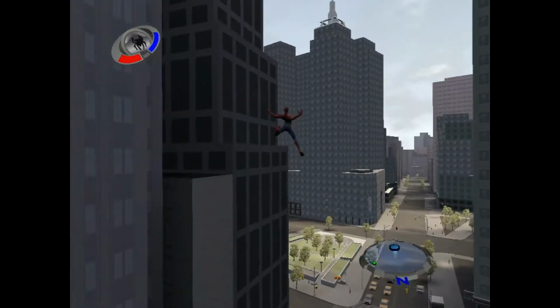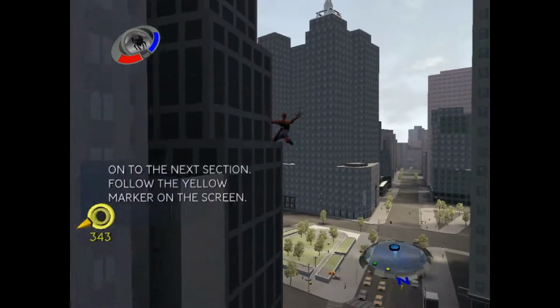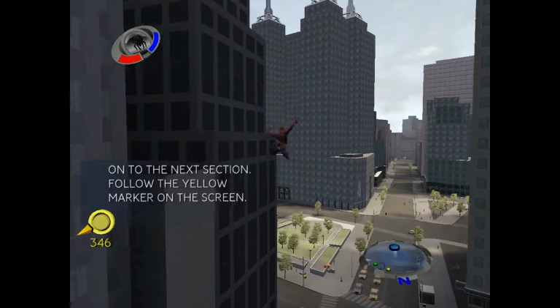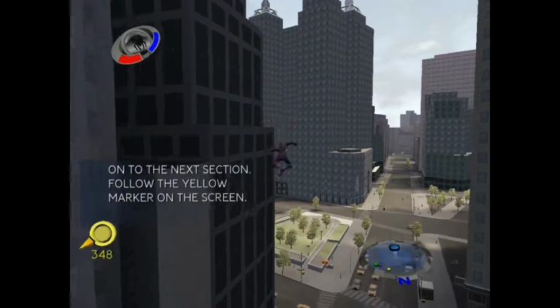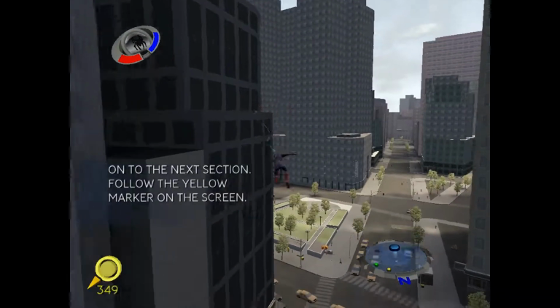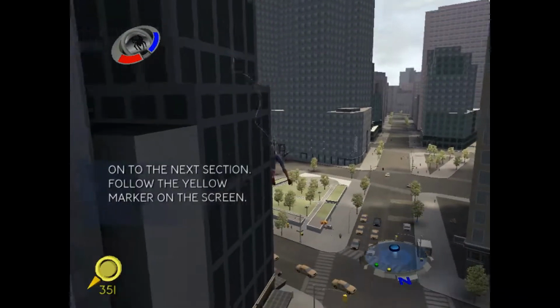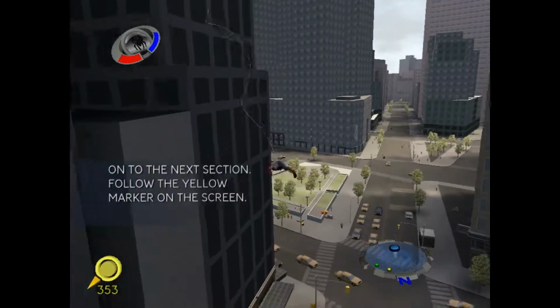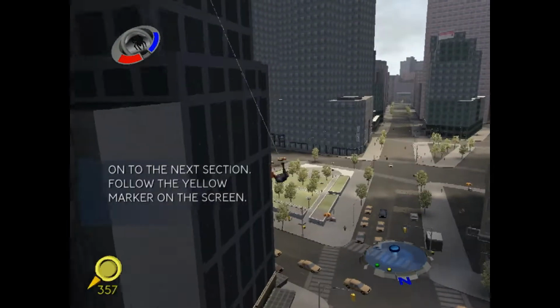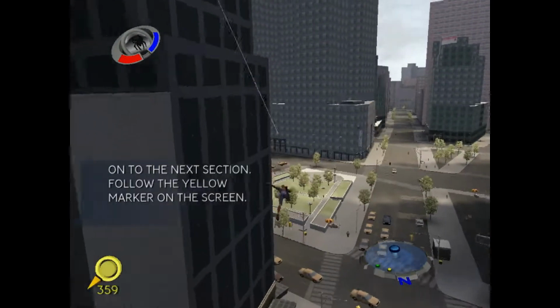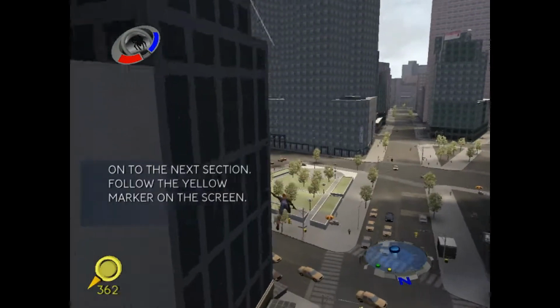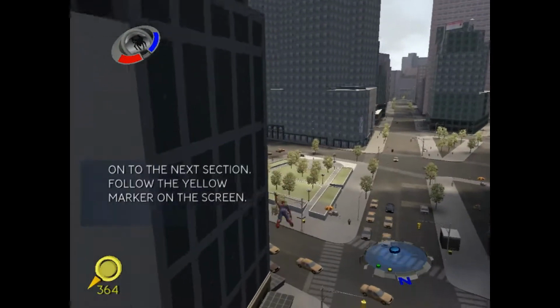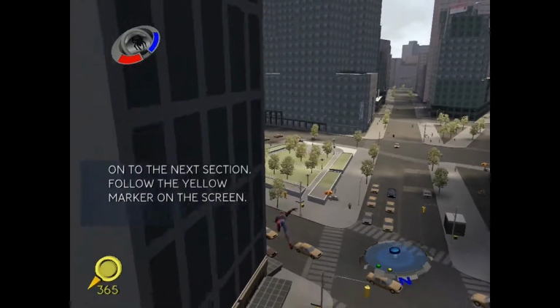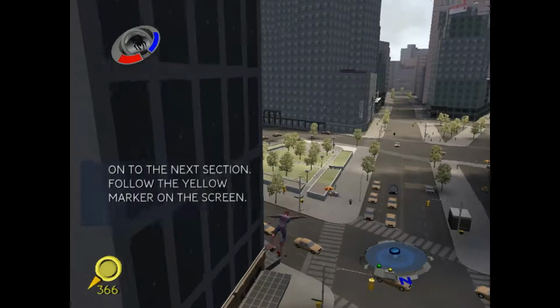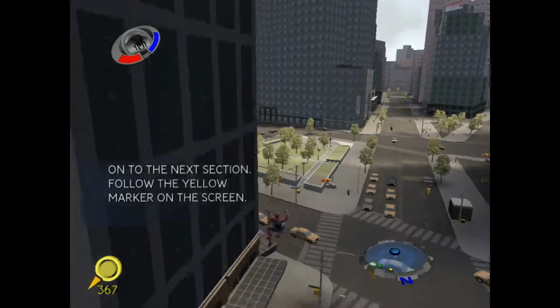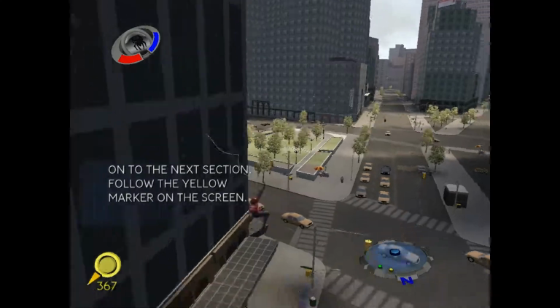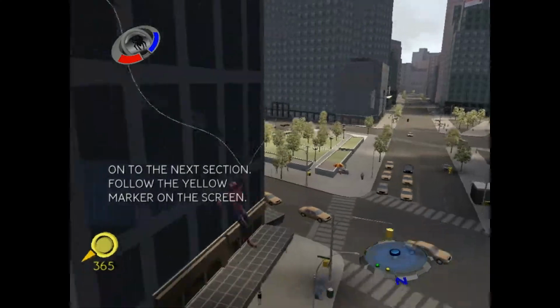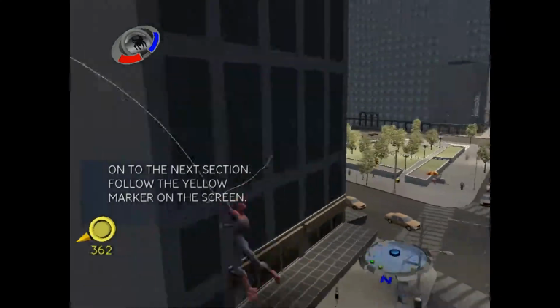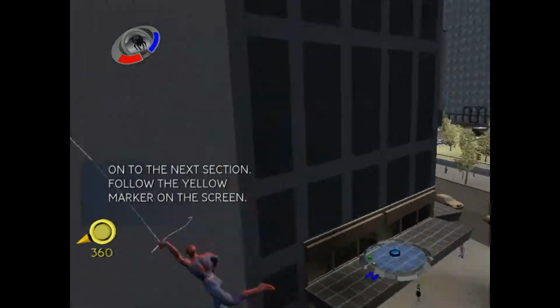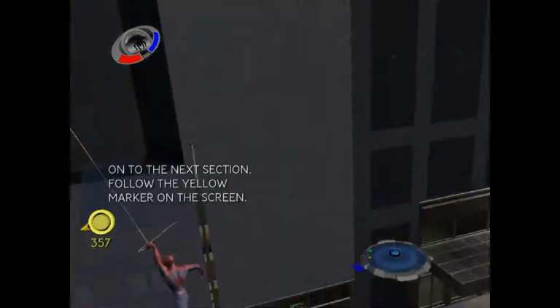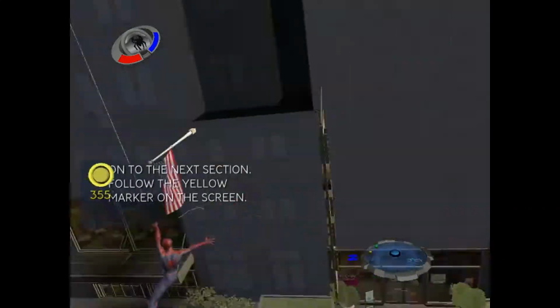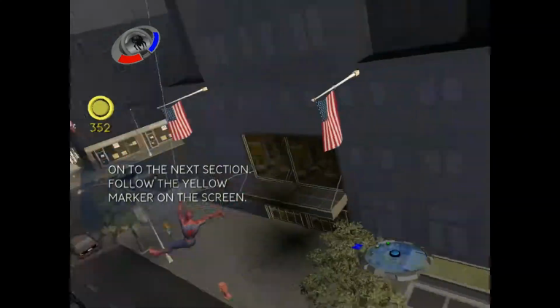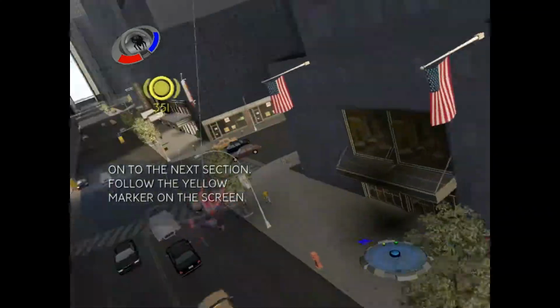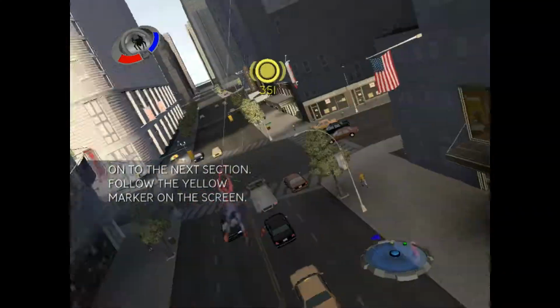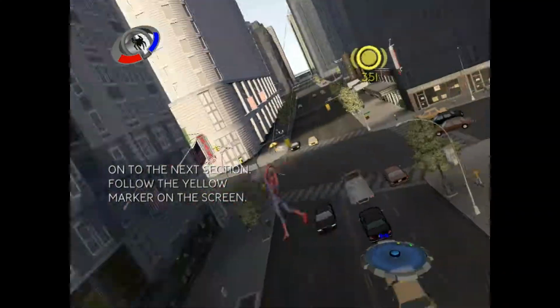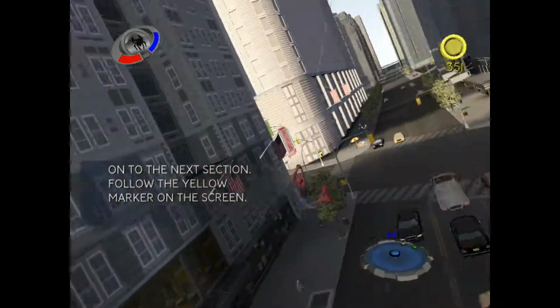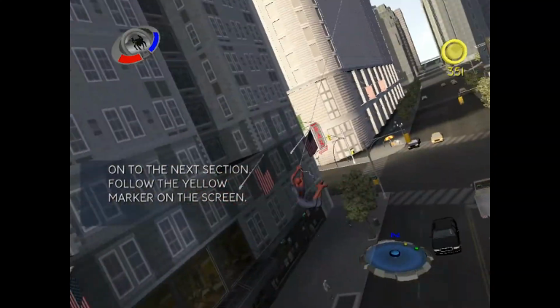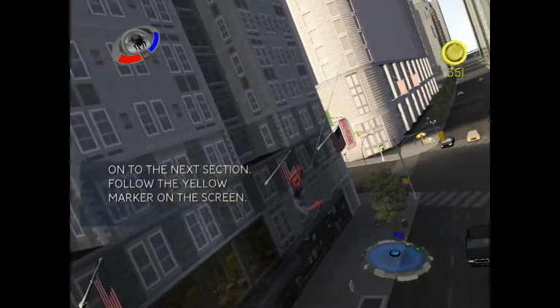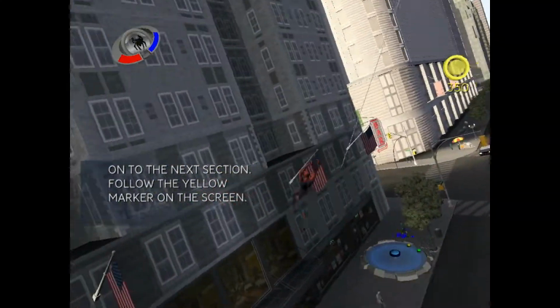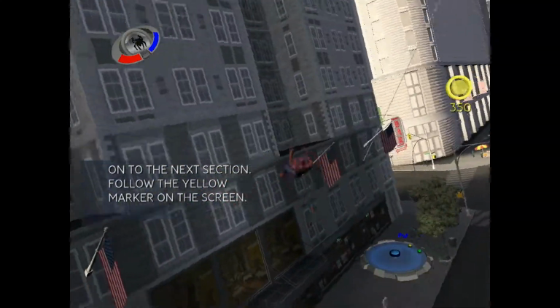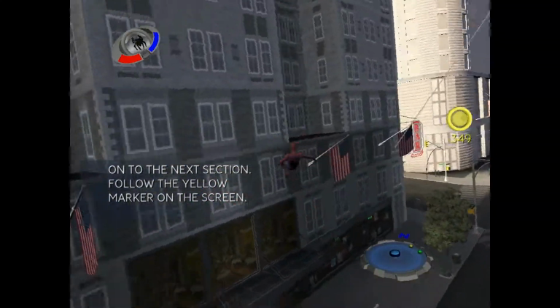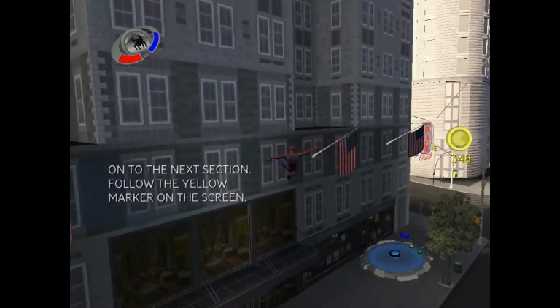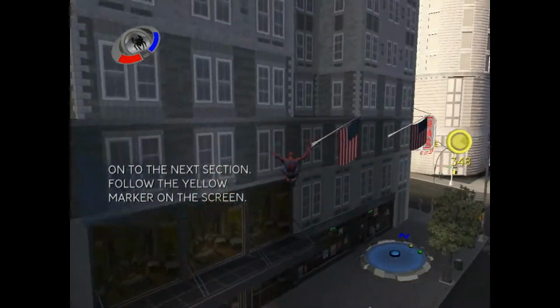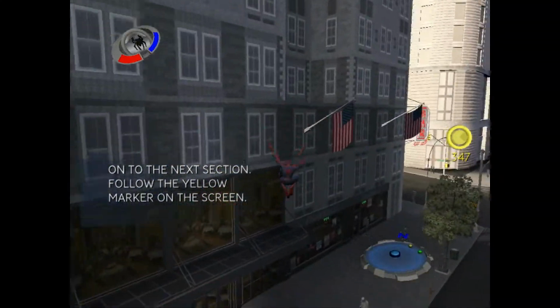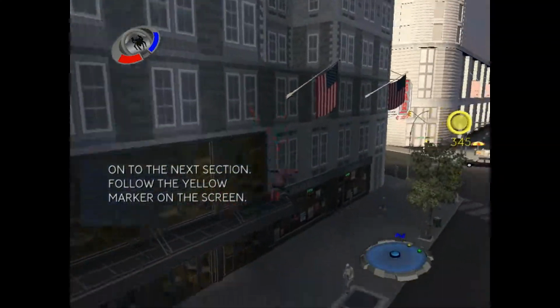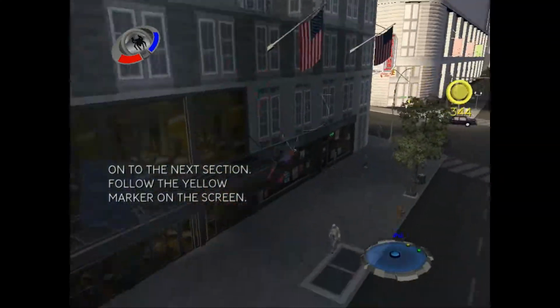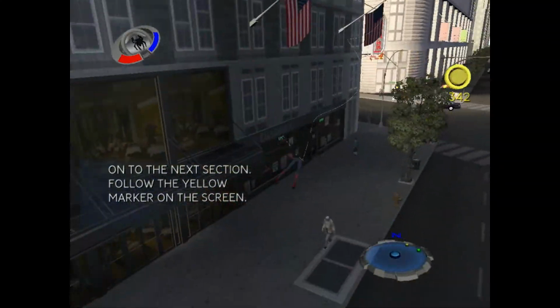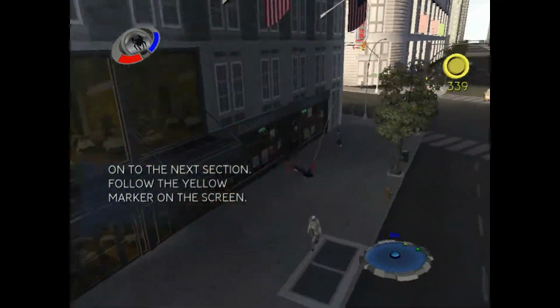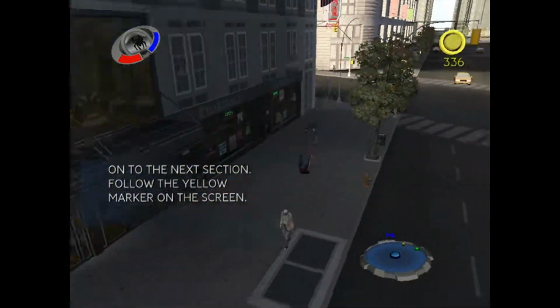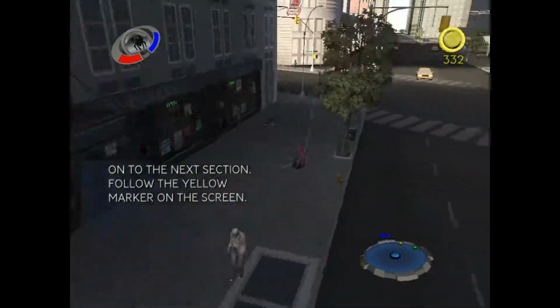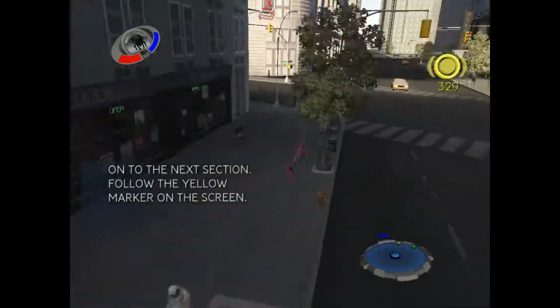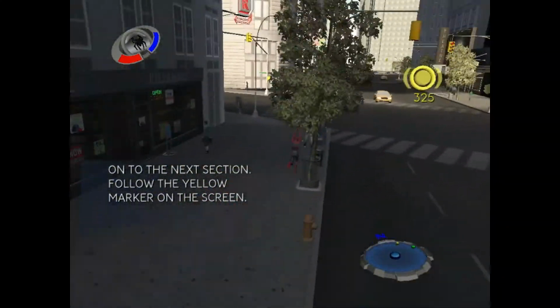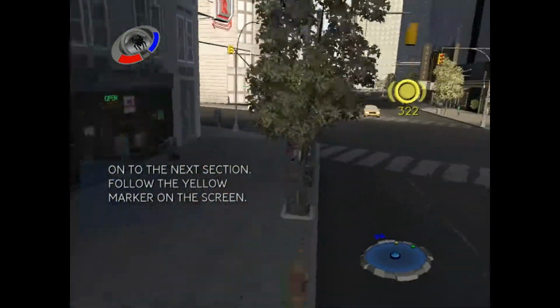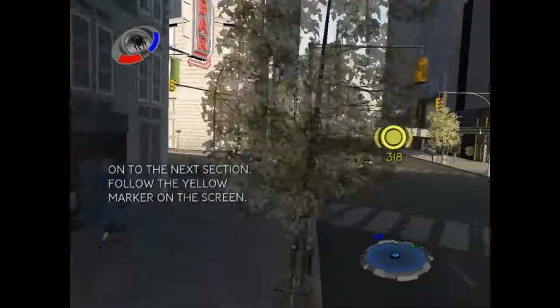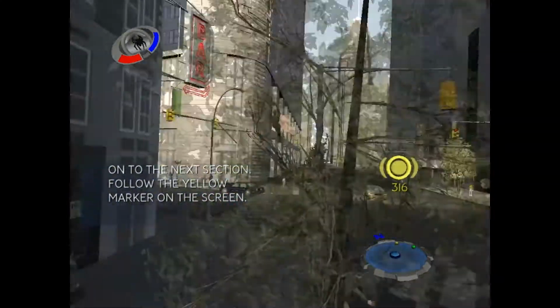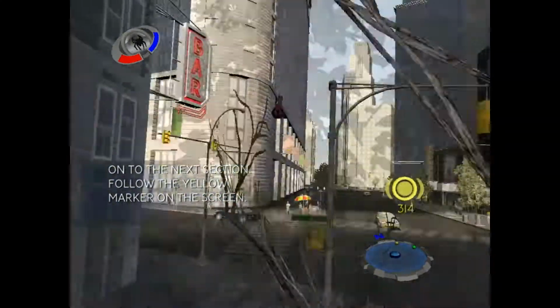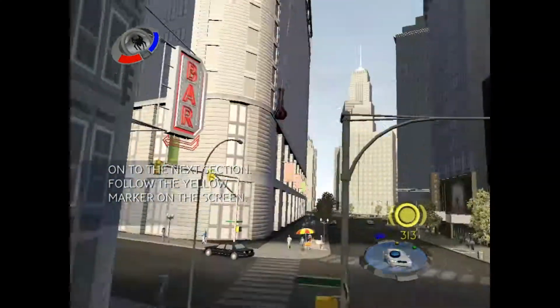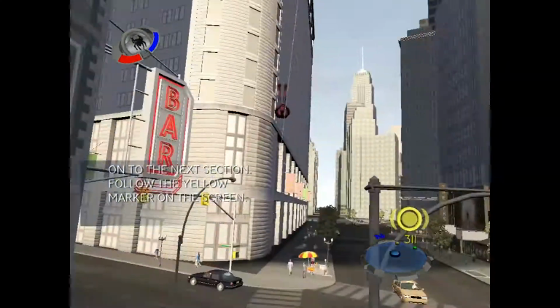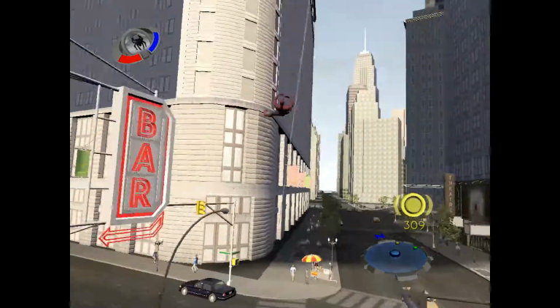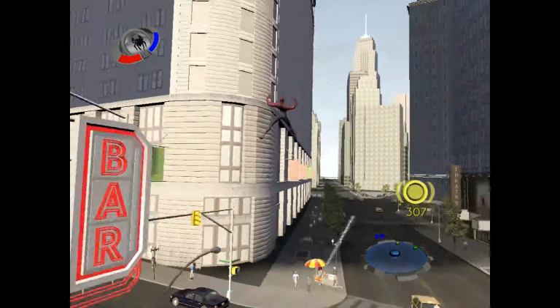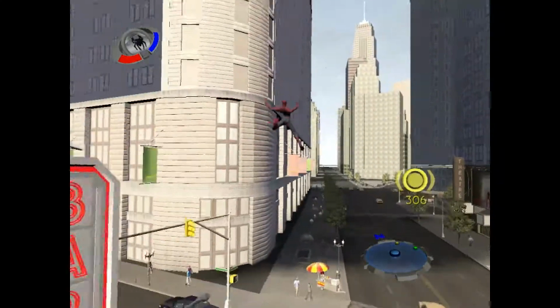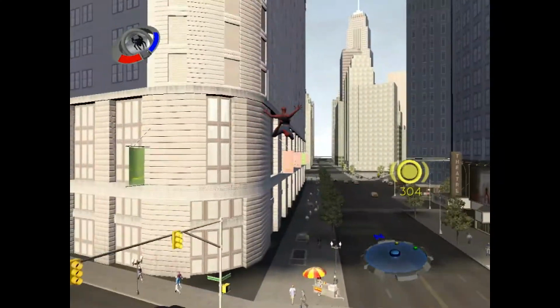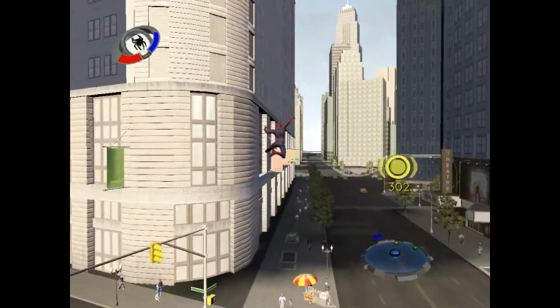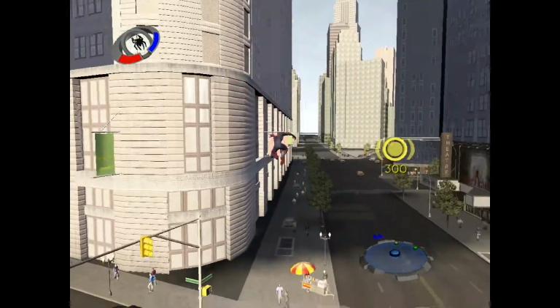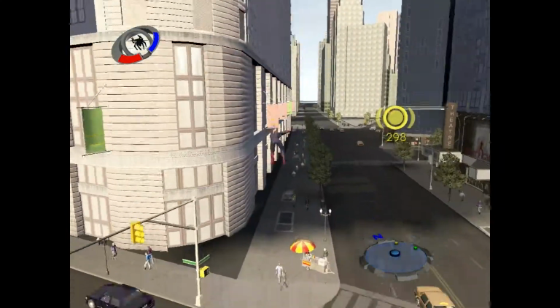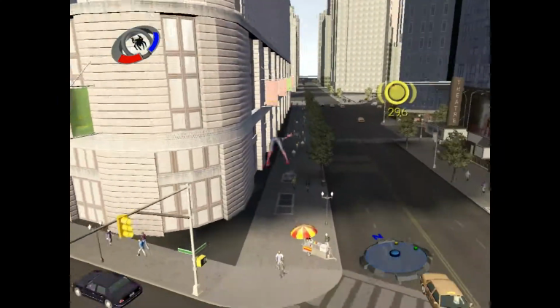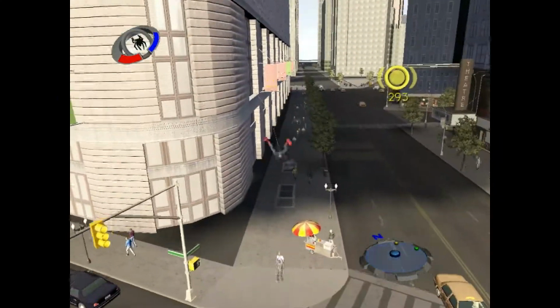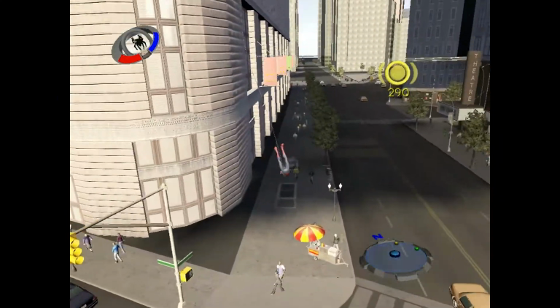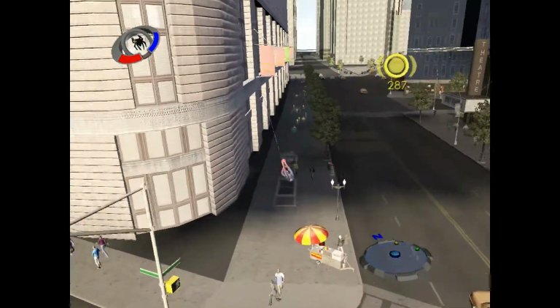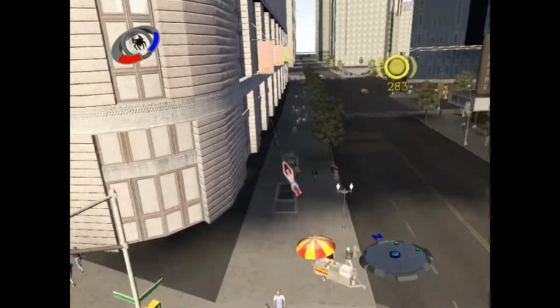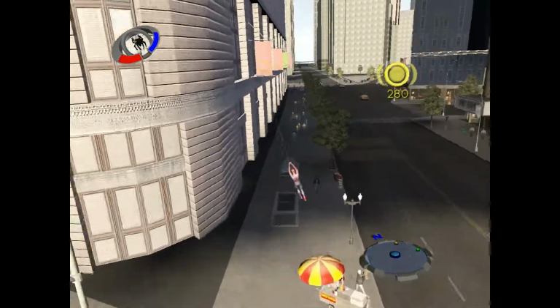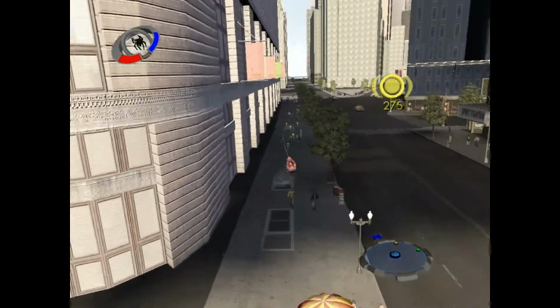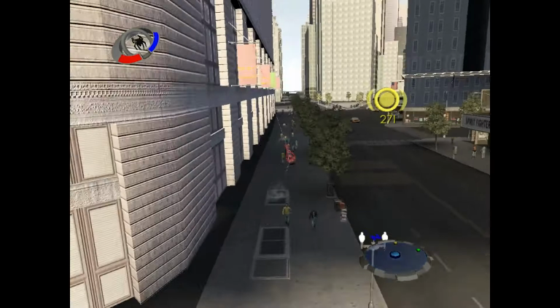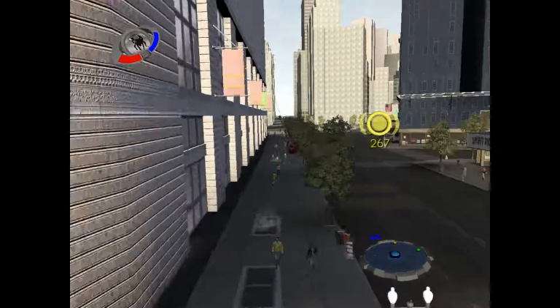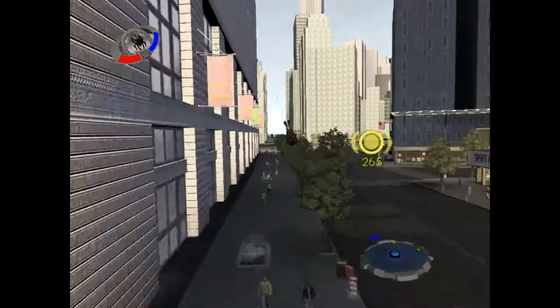See that little marker on the screen? That sucker is letting you know about something you ought to be interested in and go towards.